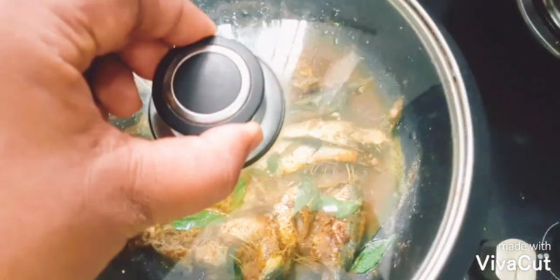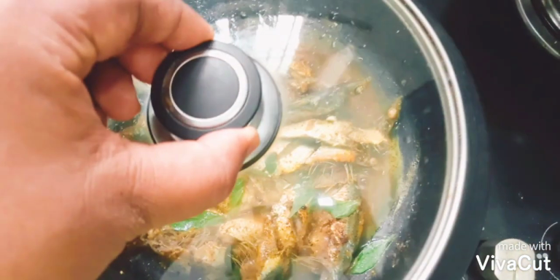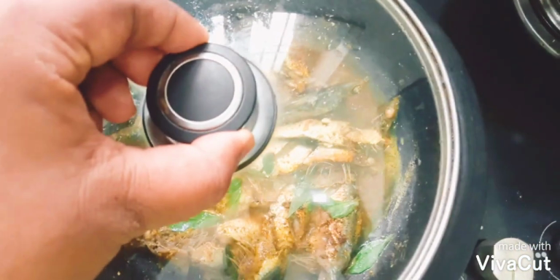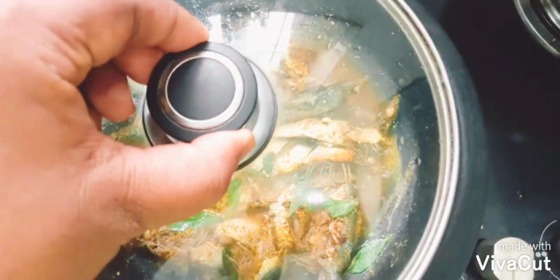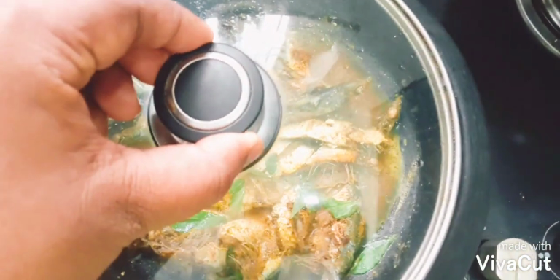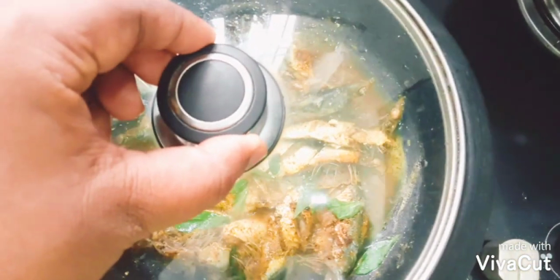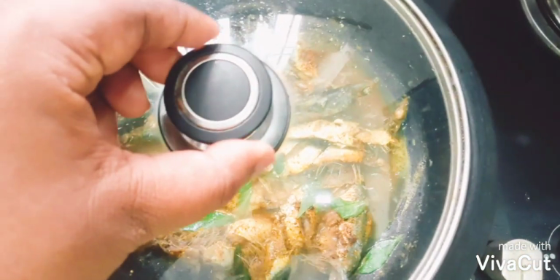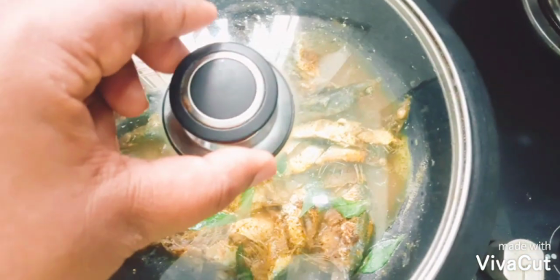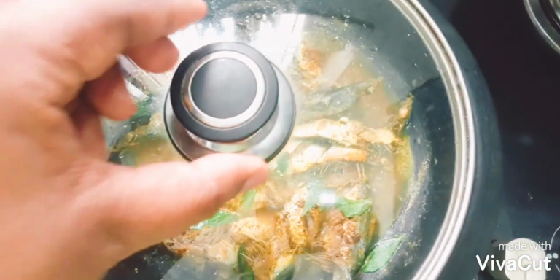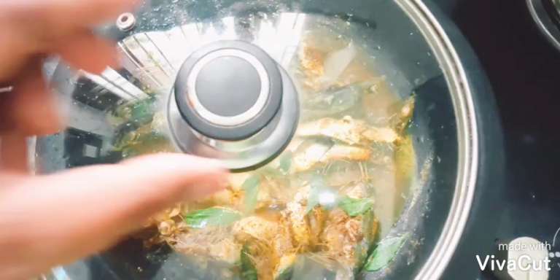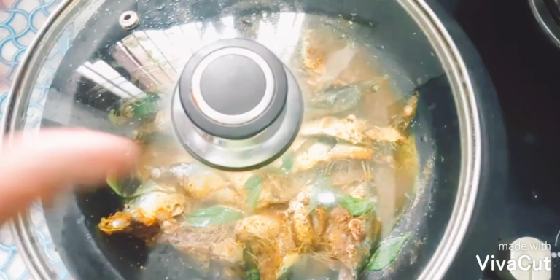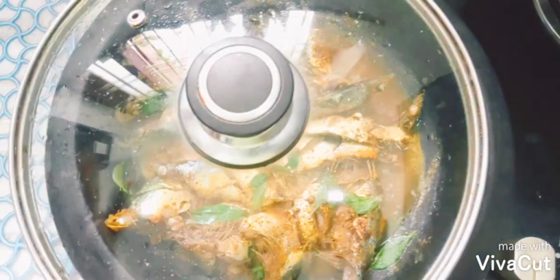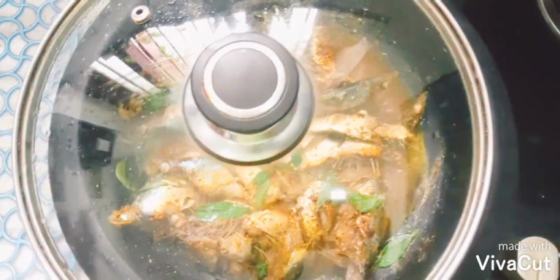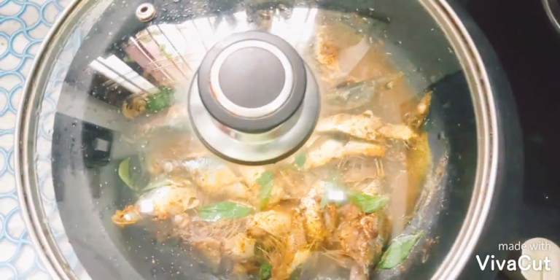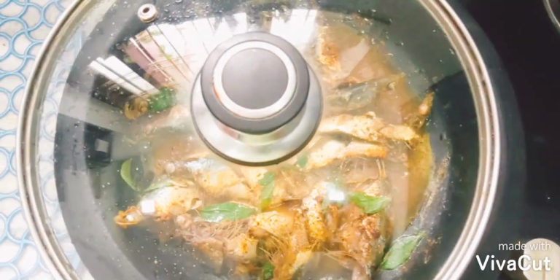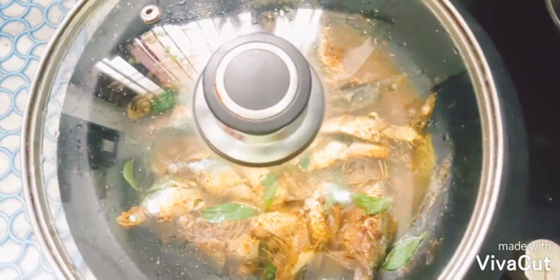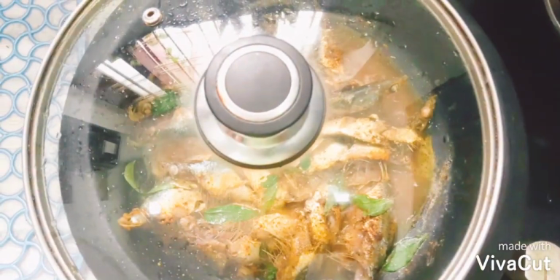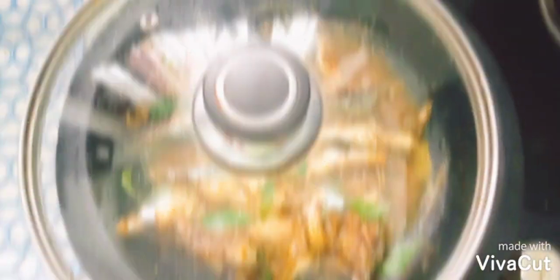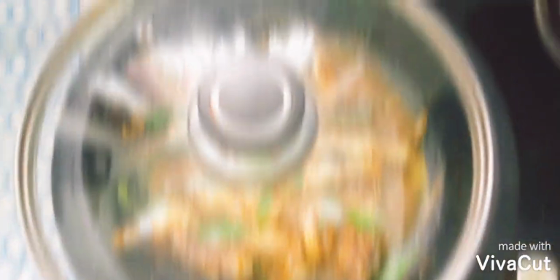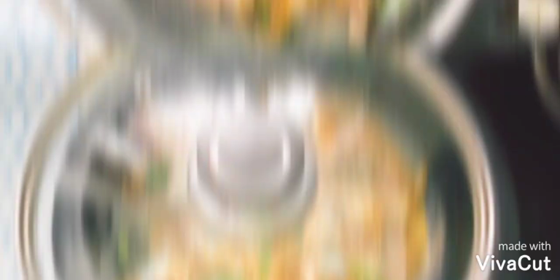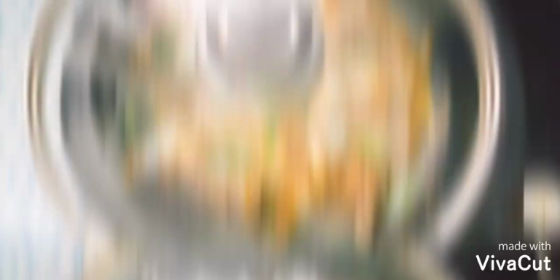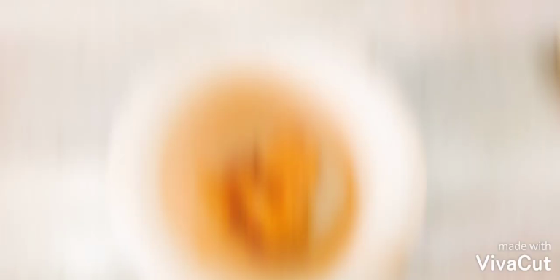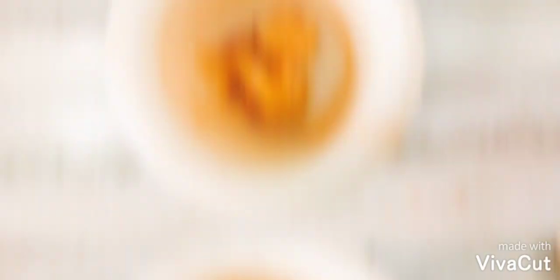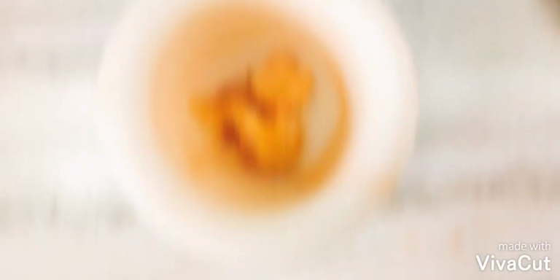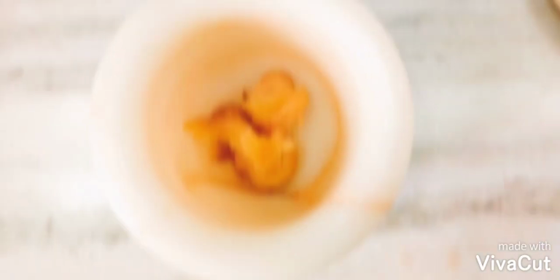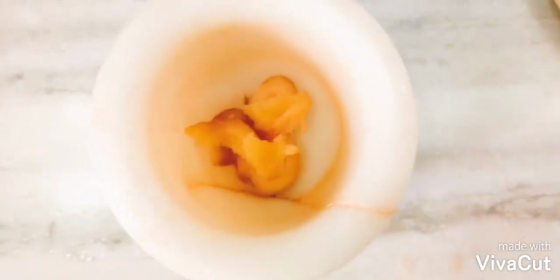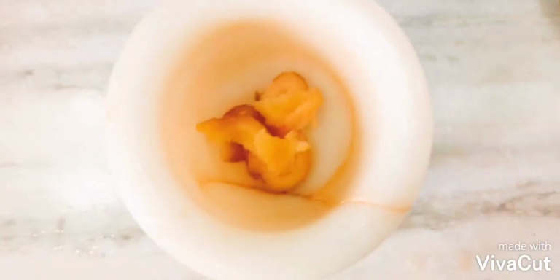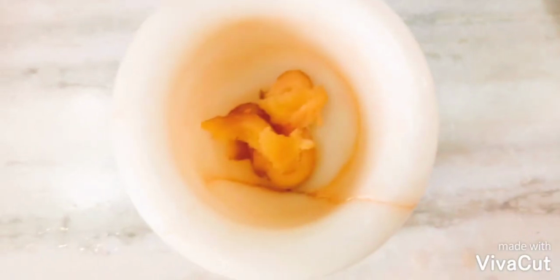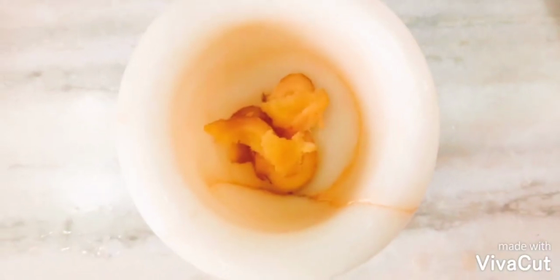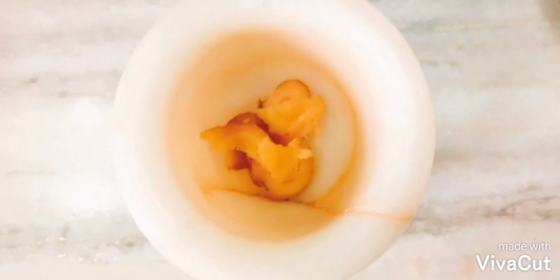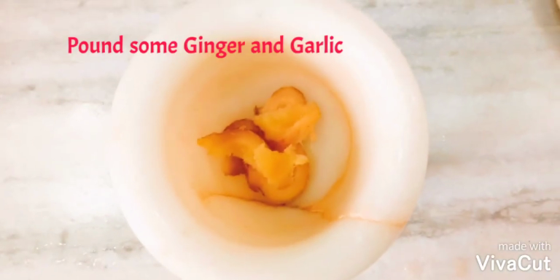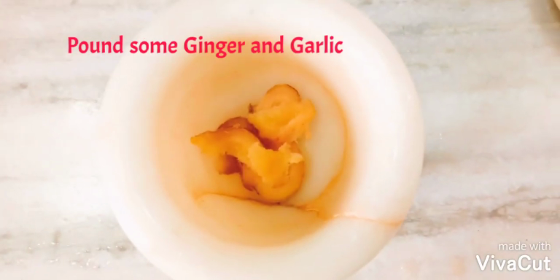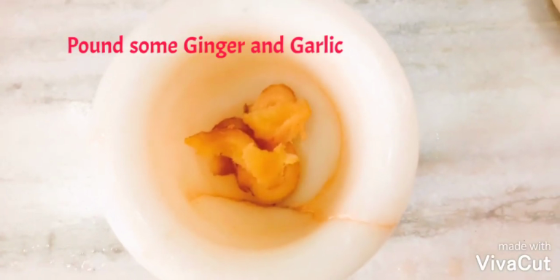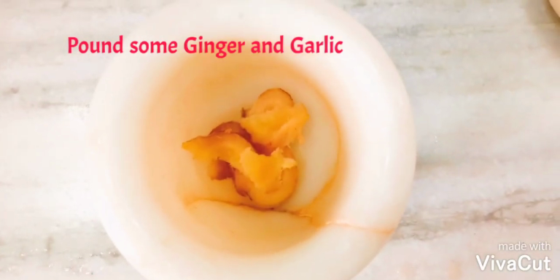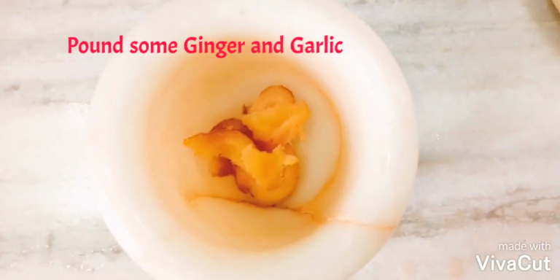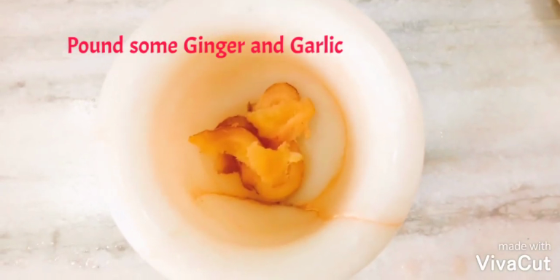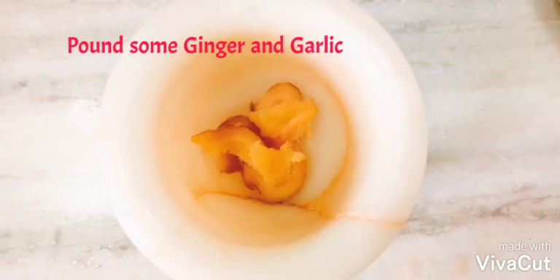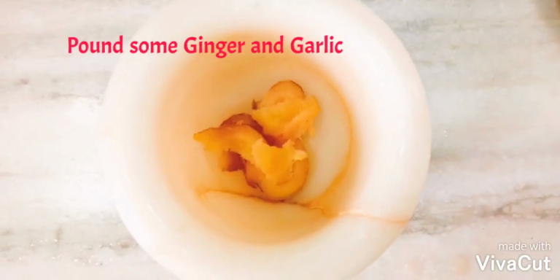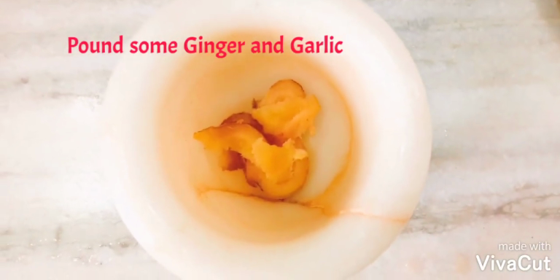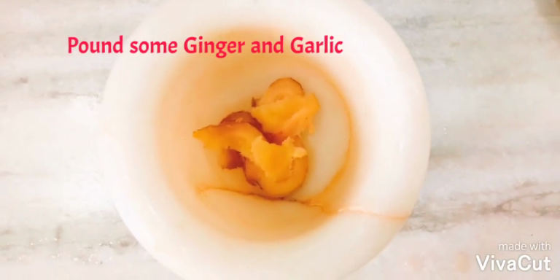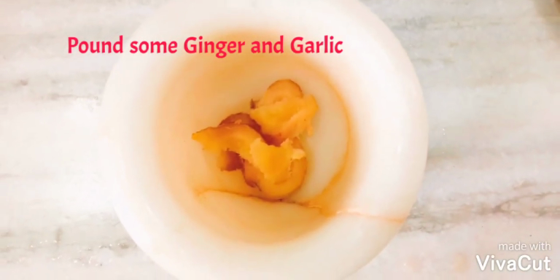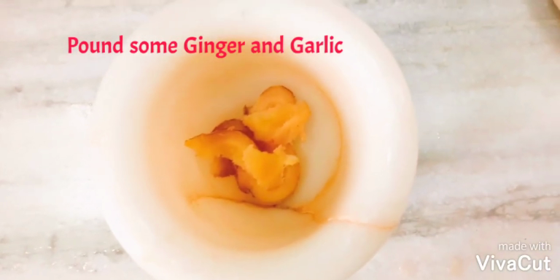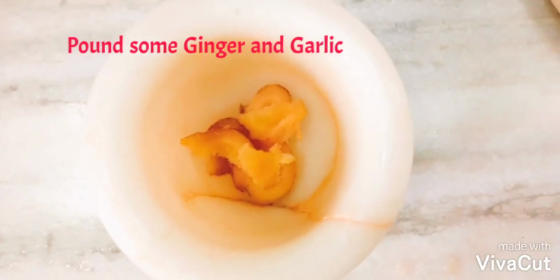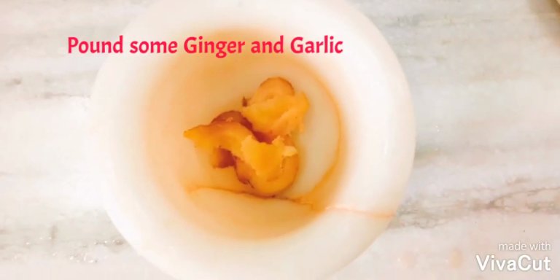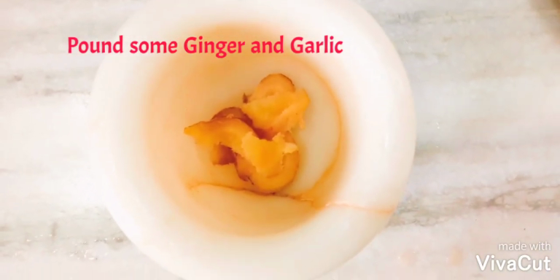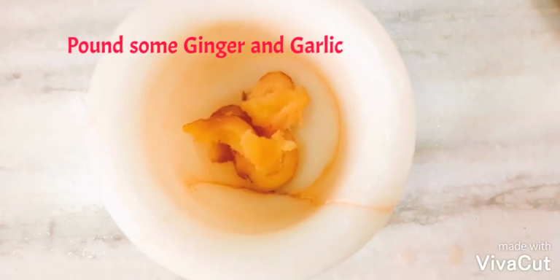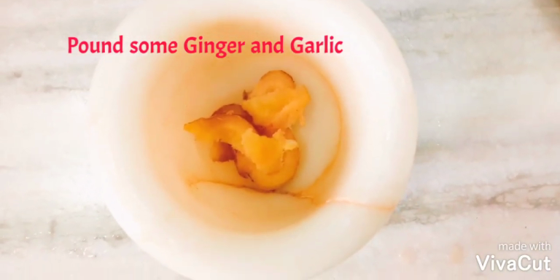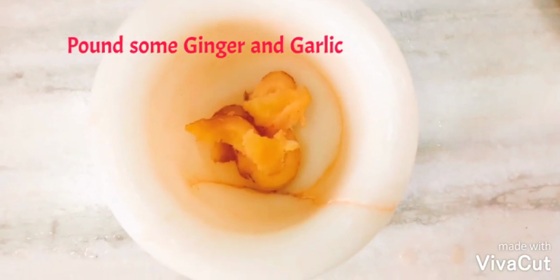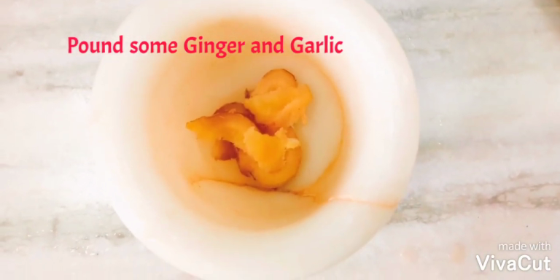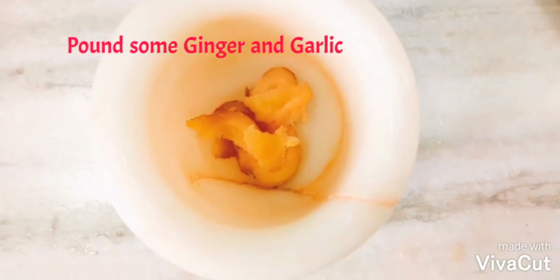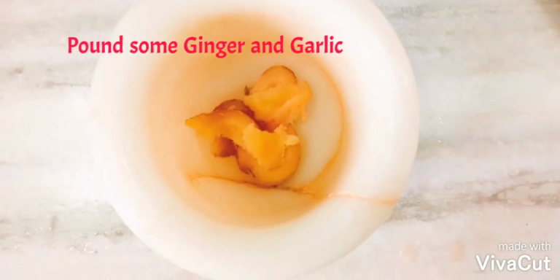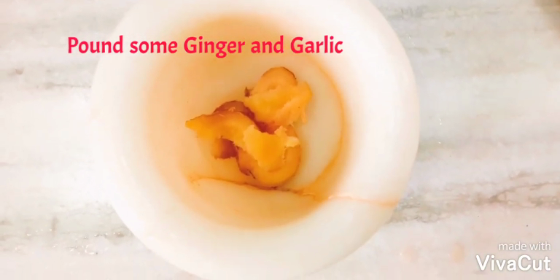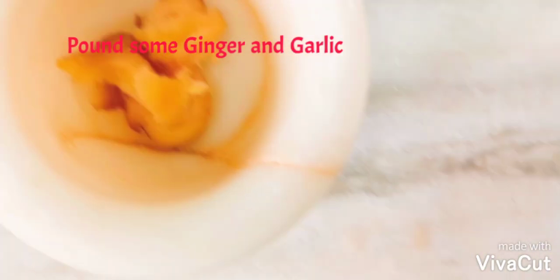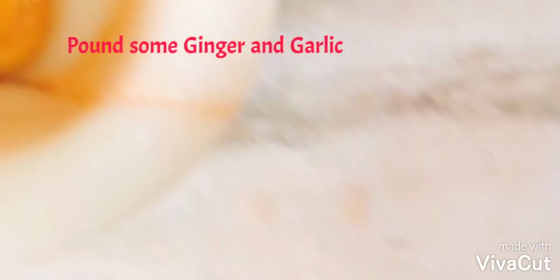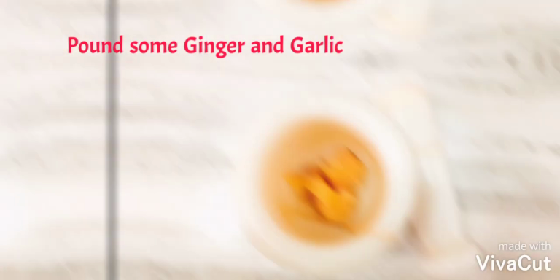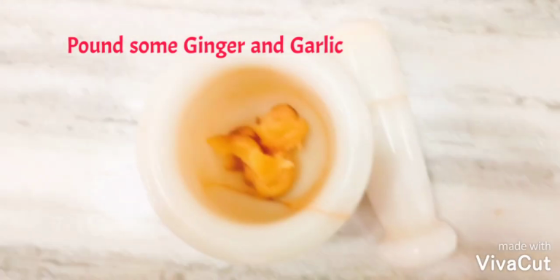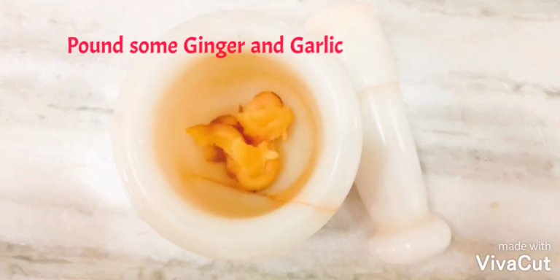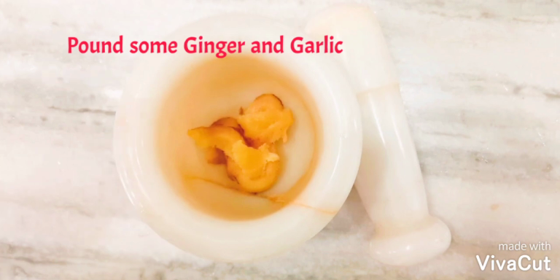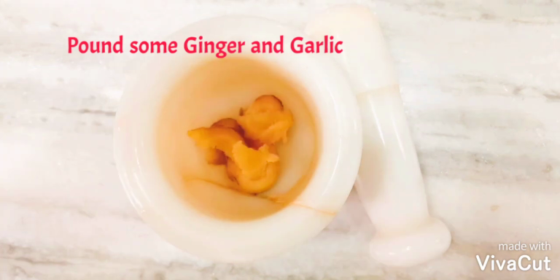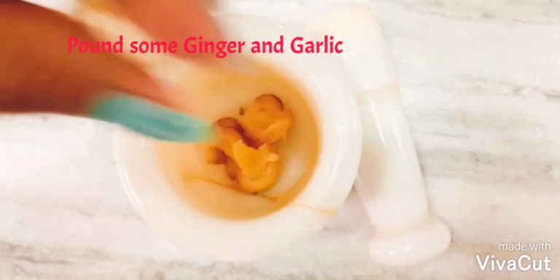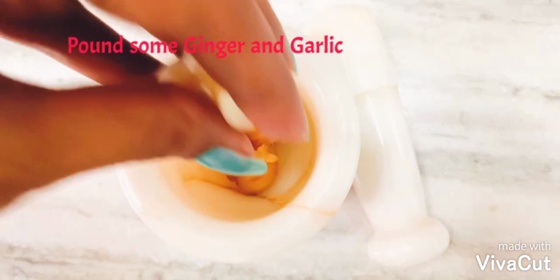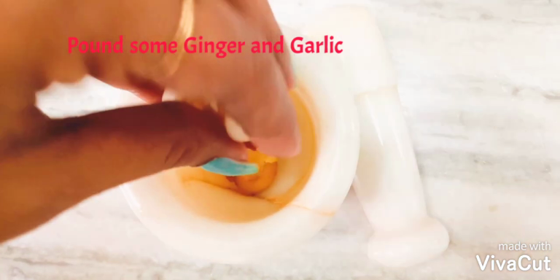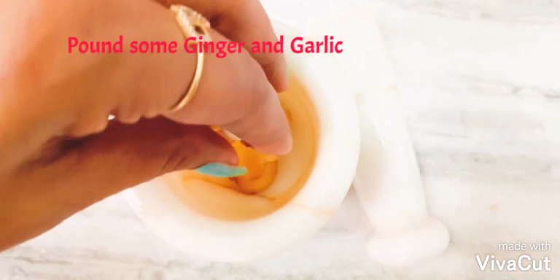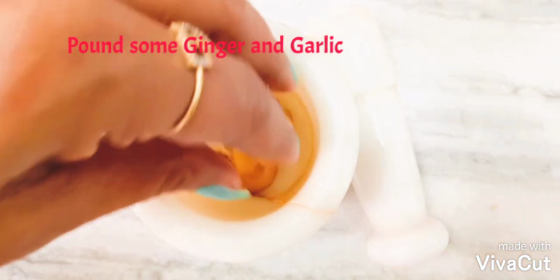Add some ginger and garlic to make a fresh ginger garlic paste.